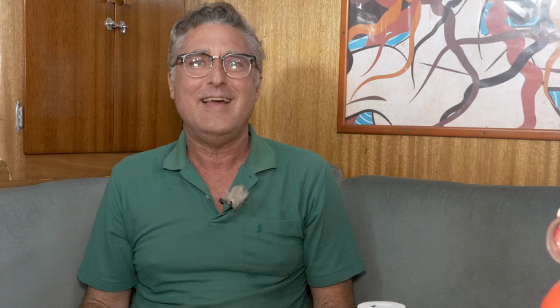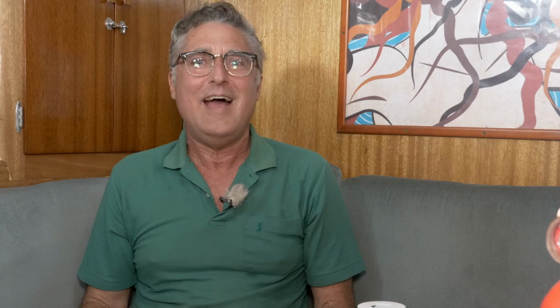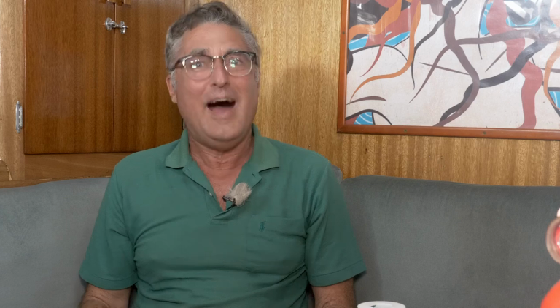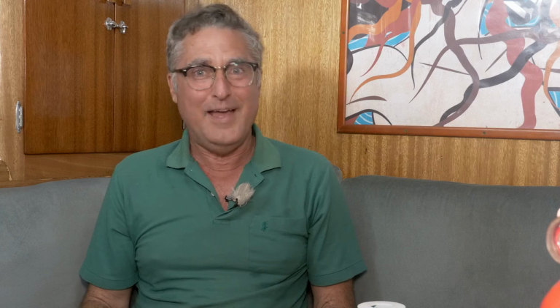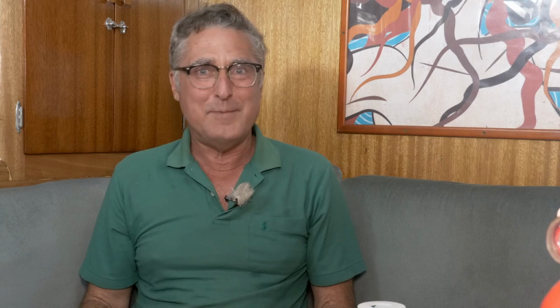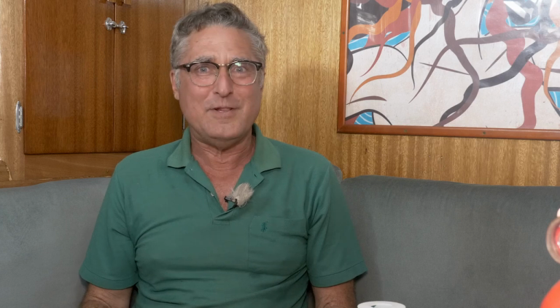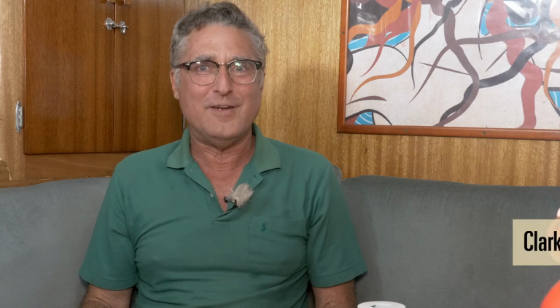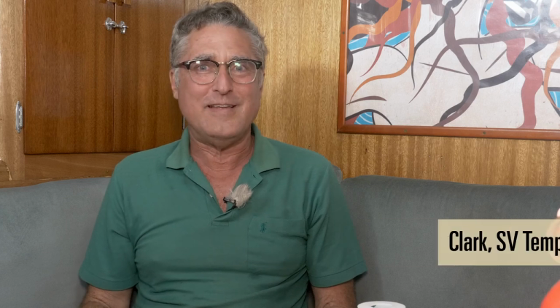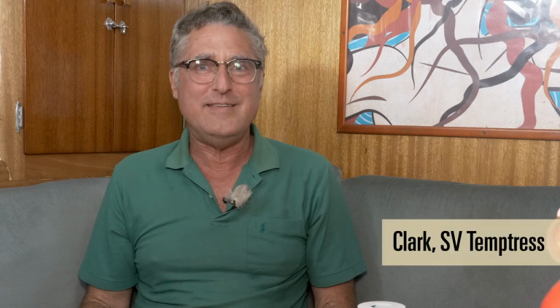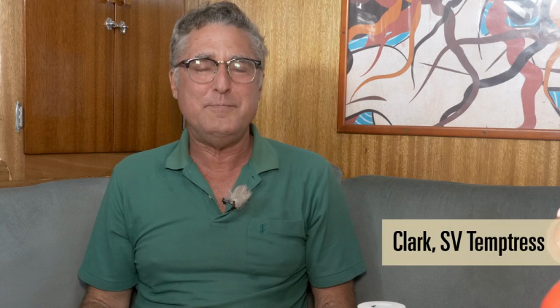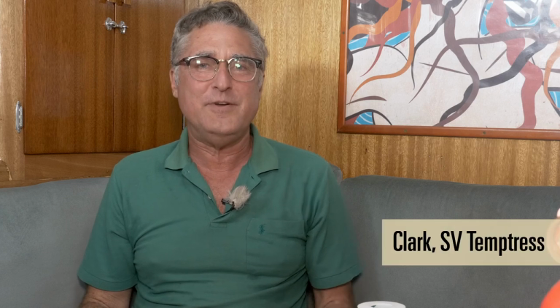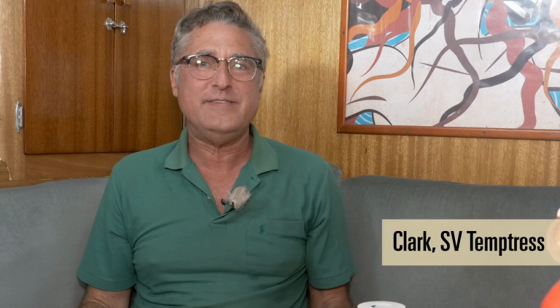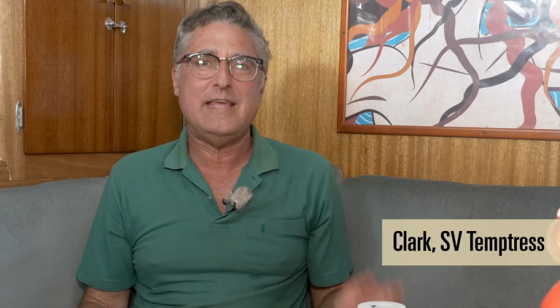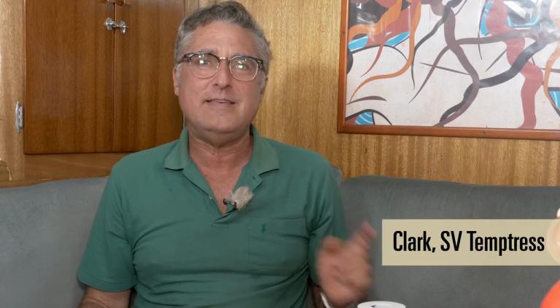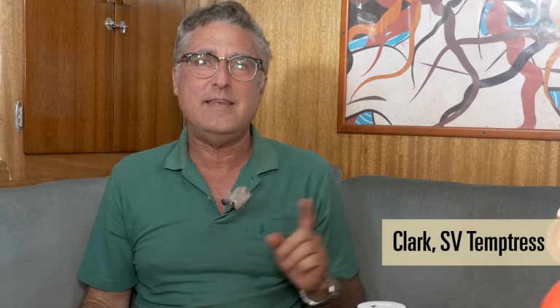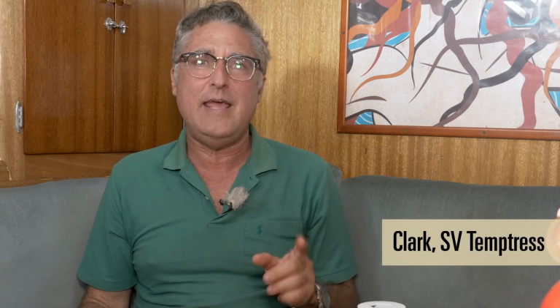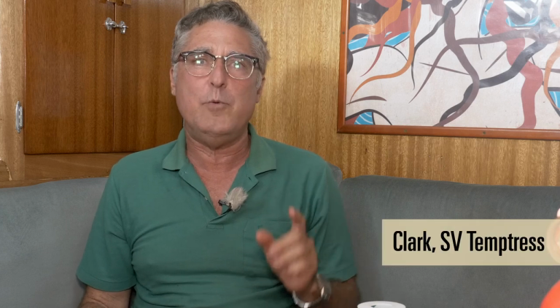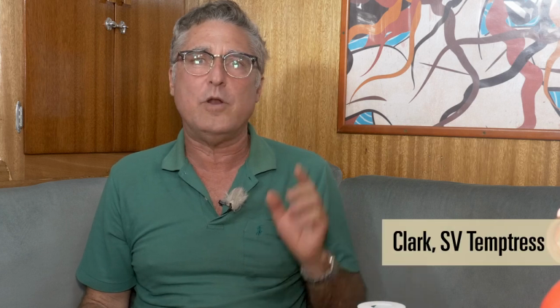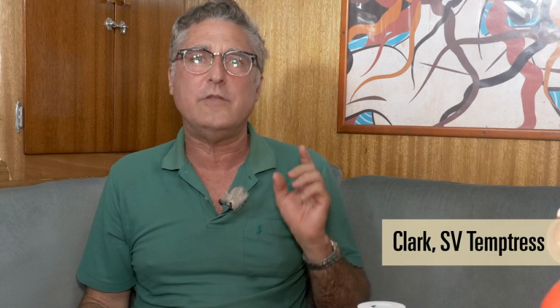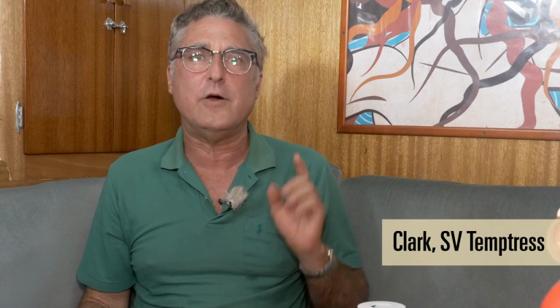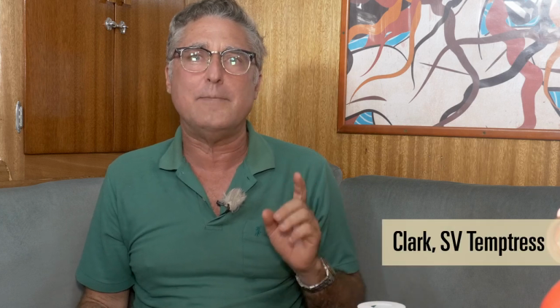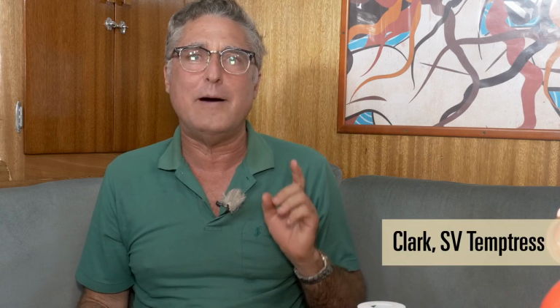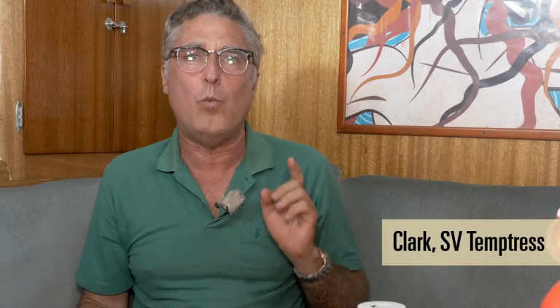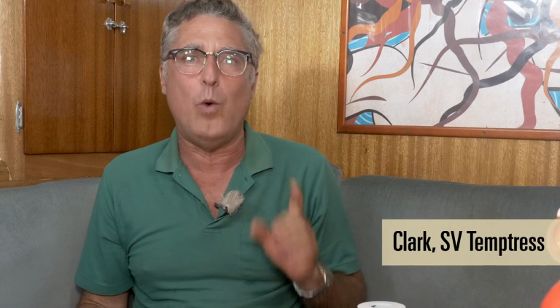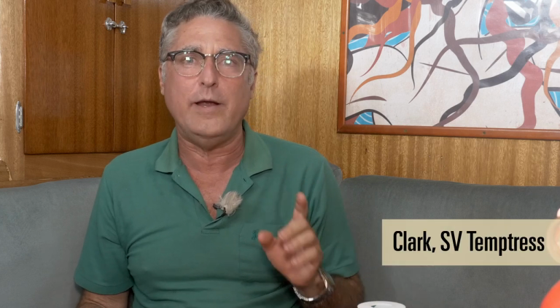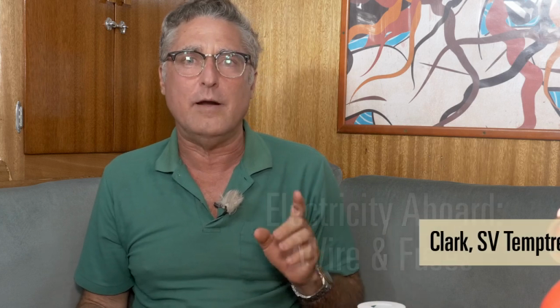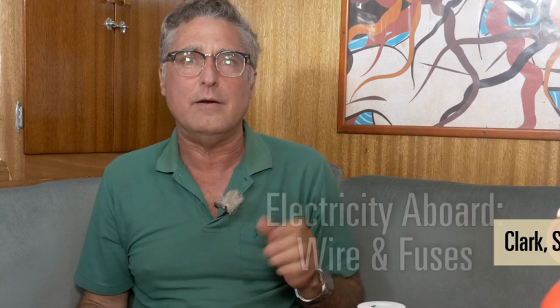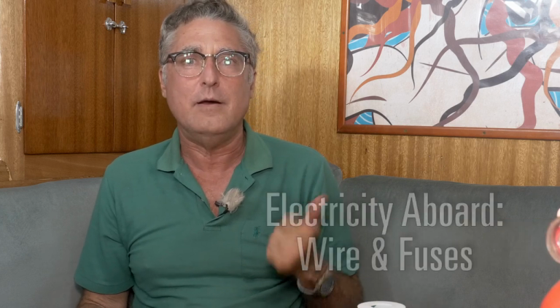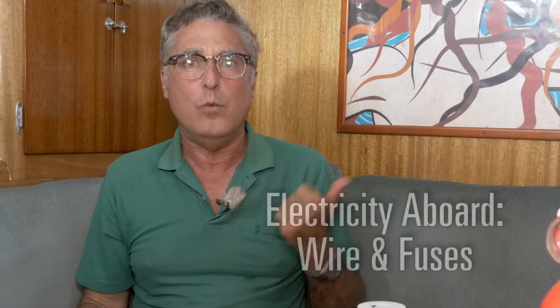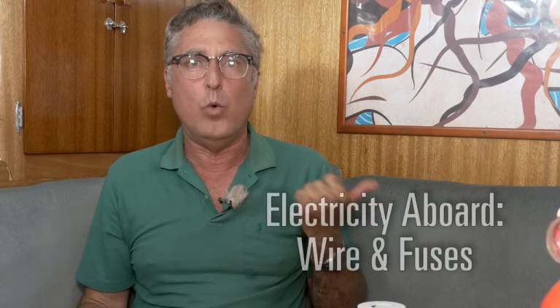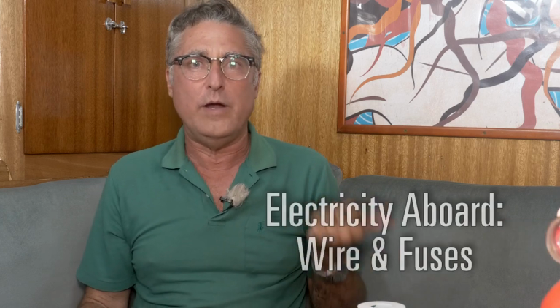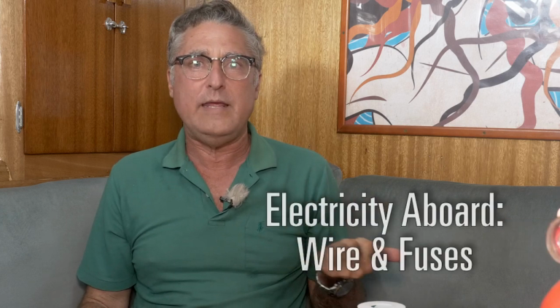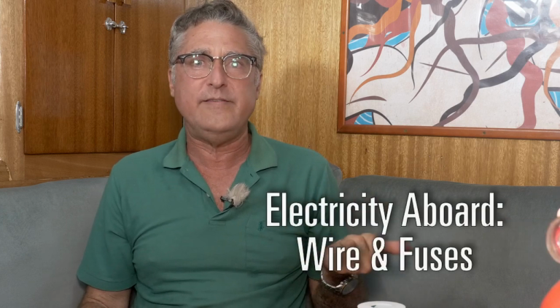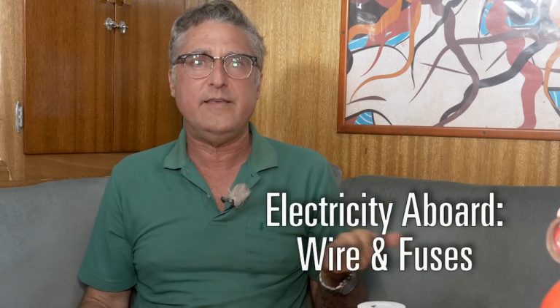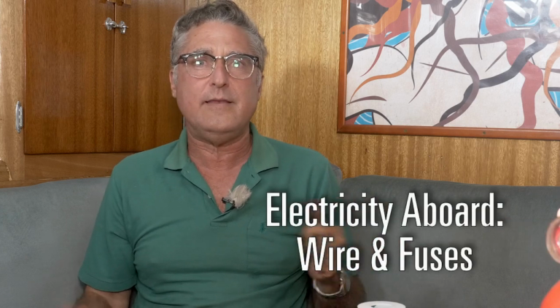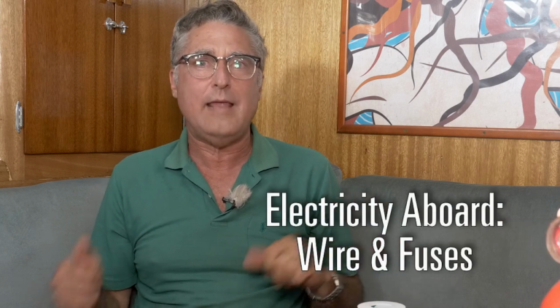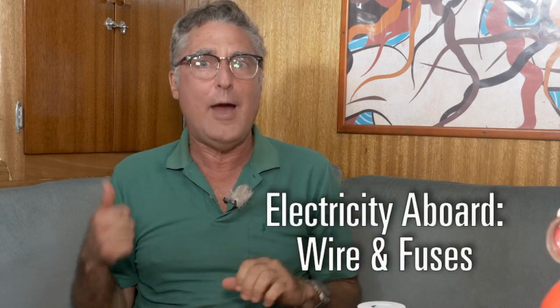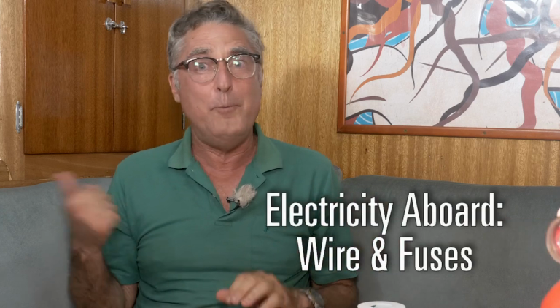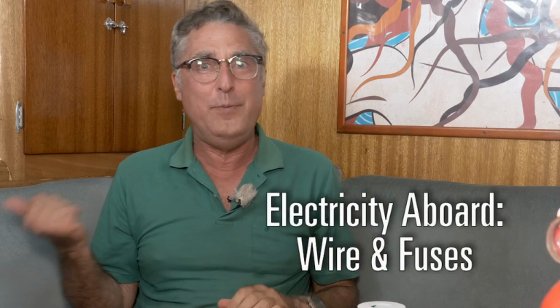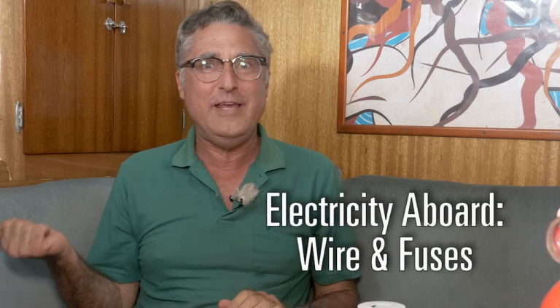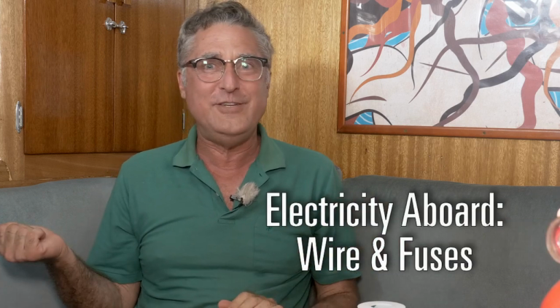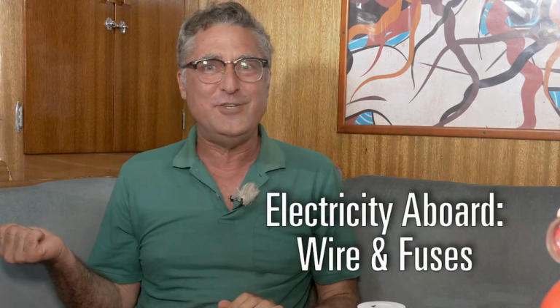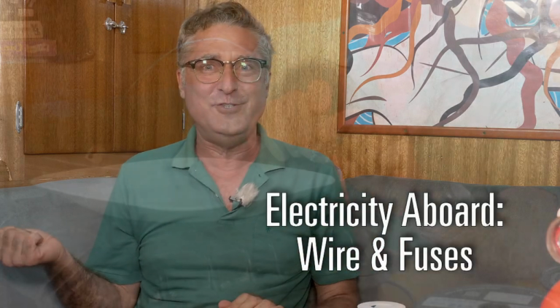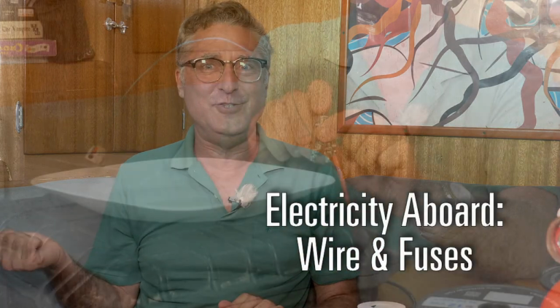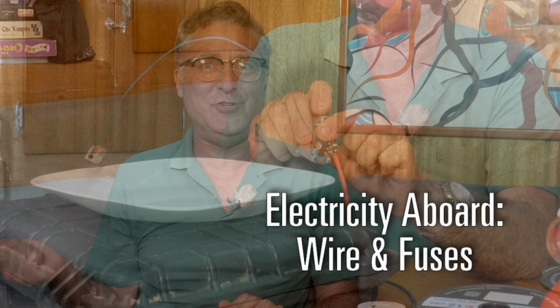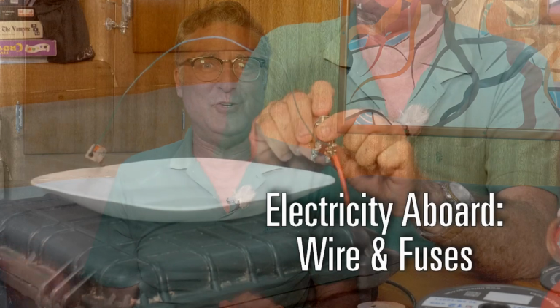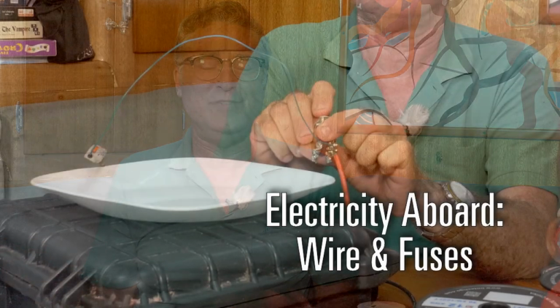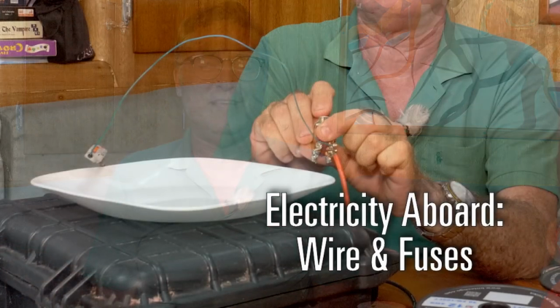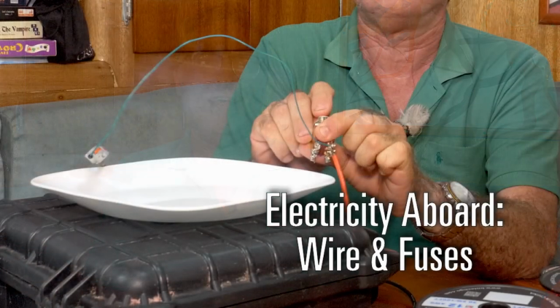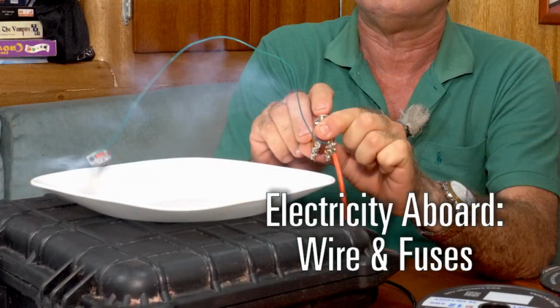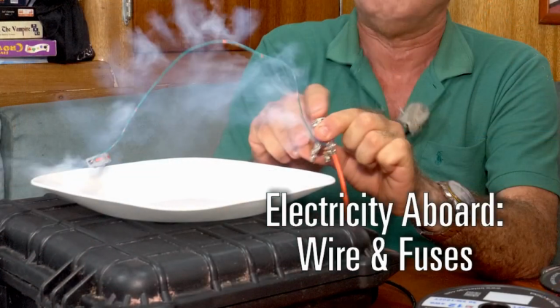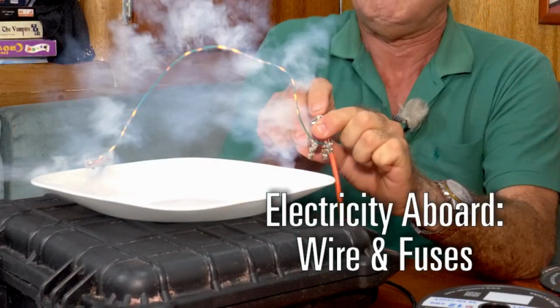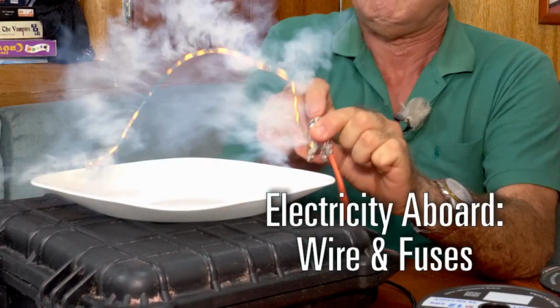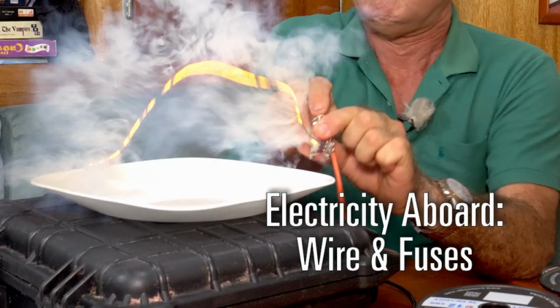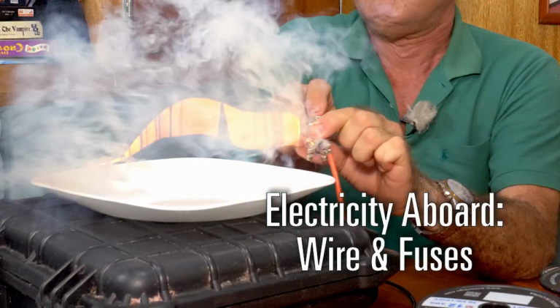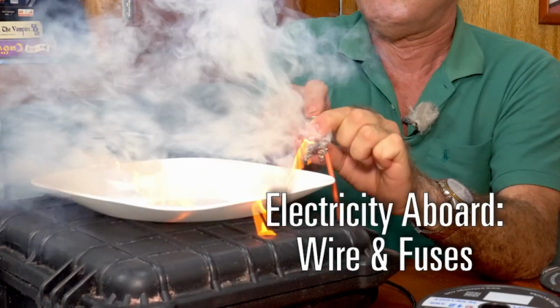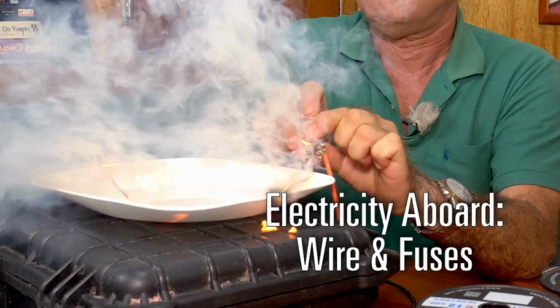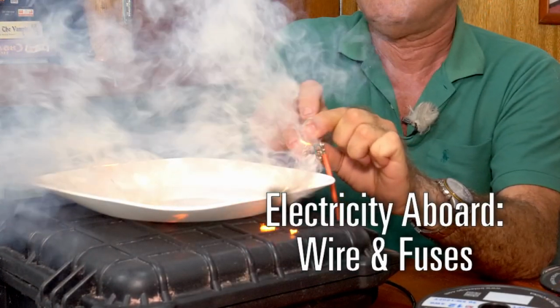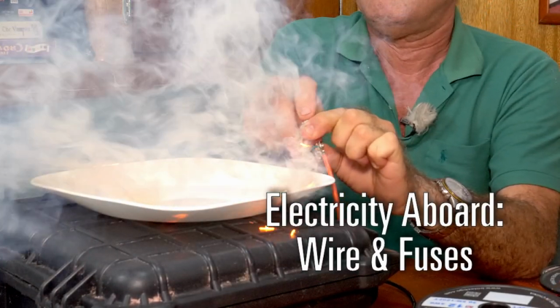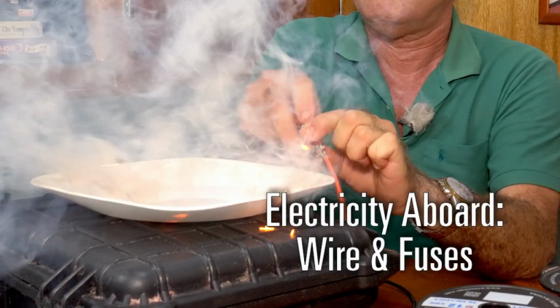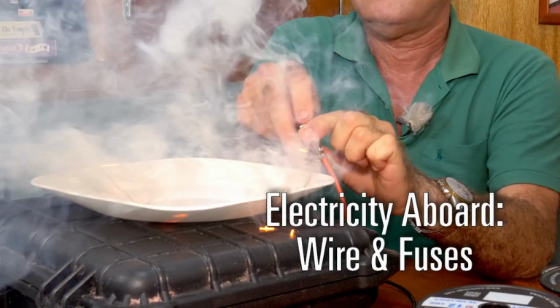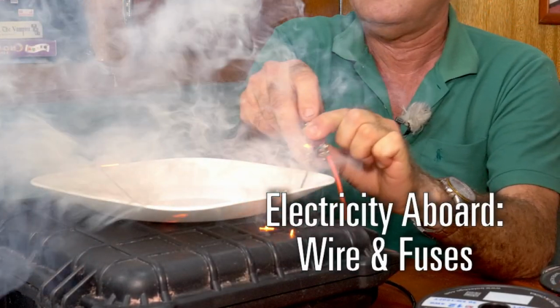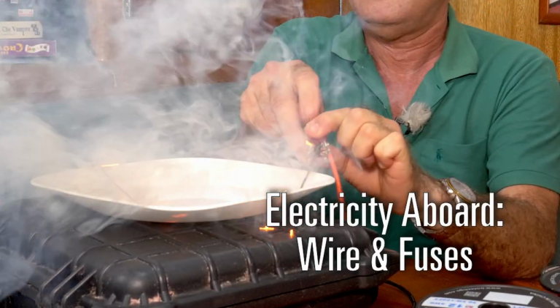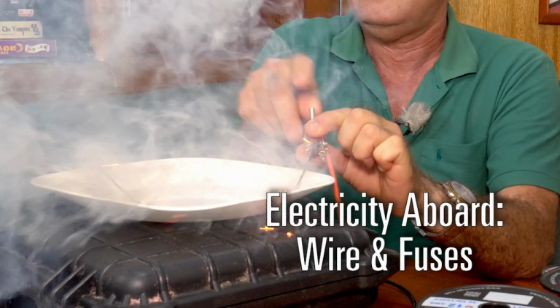Hi, I'm Clark, and today we're going to talk about wire. What is it? How big should you choose? And how do you keep it from burning down your boat?